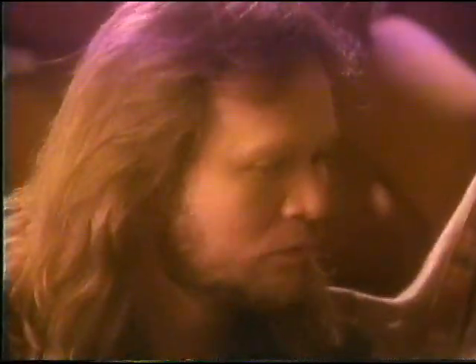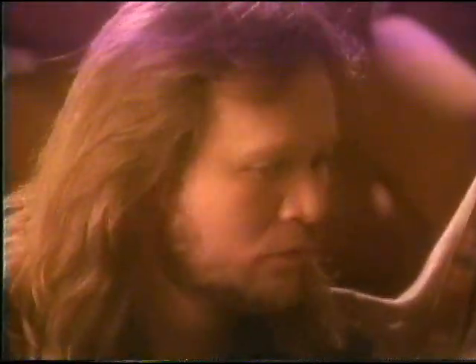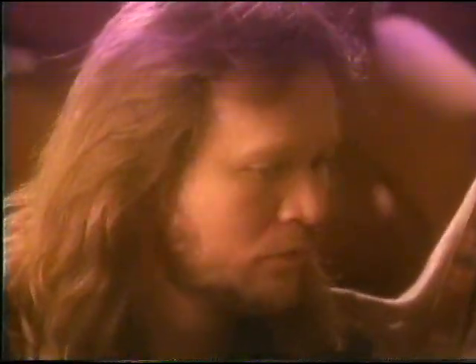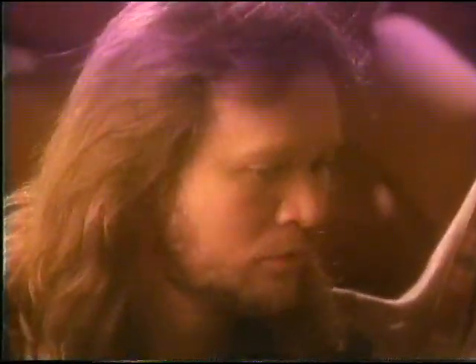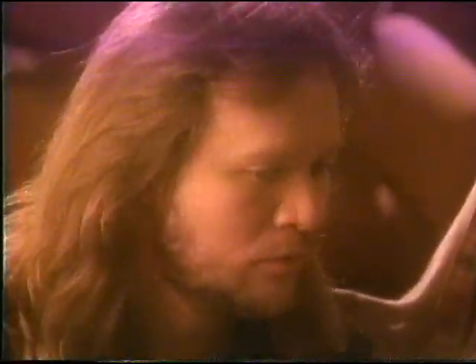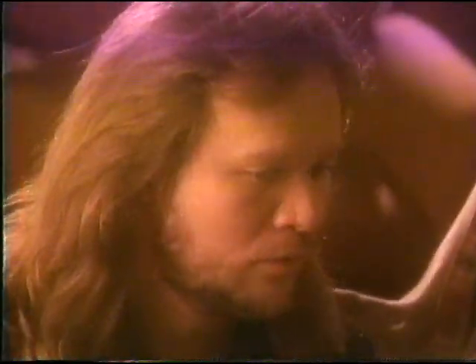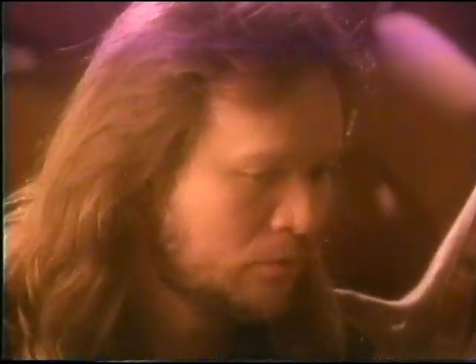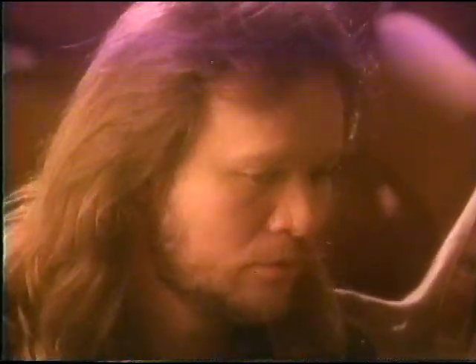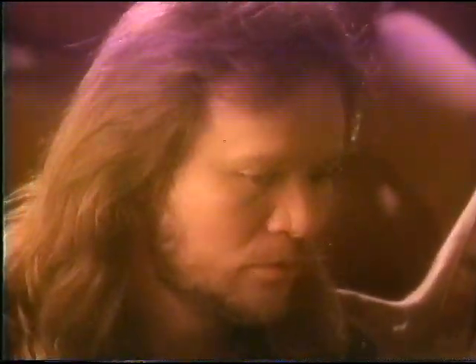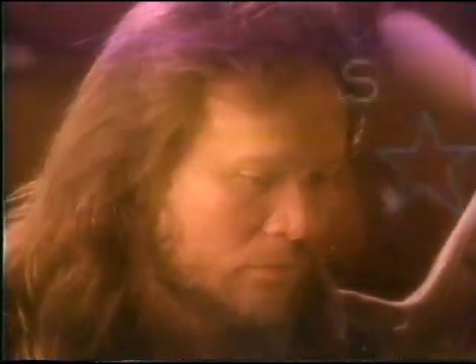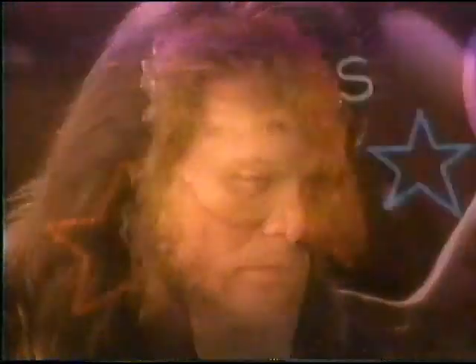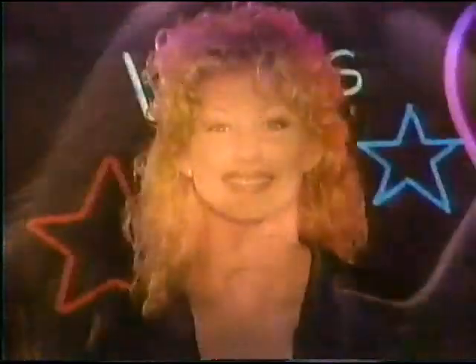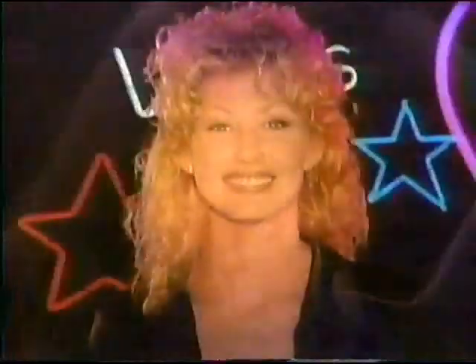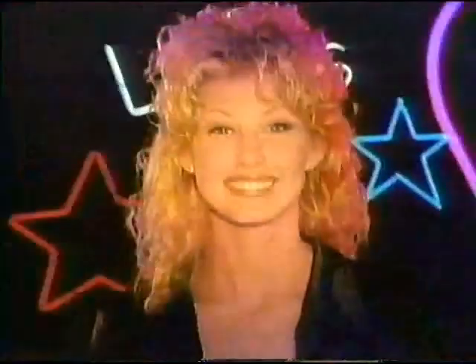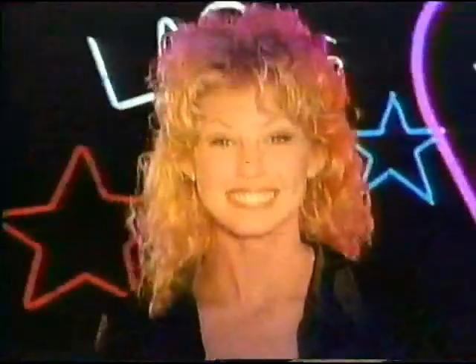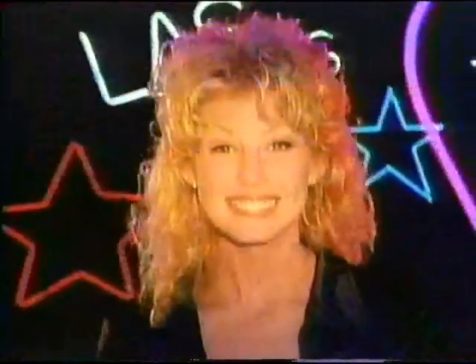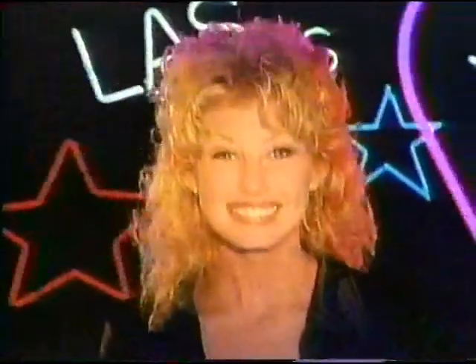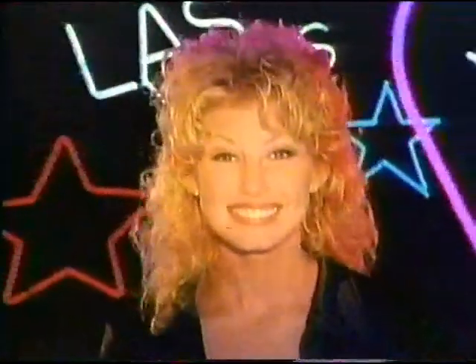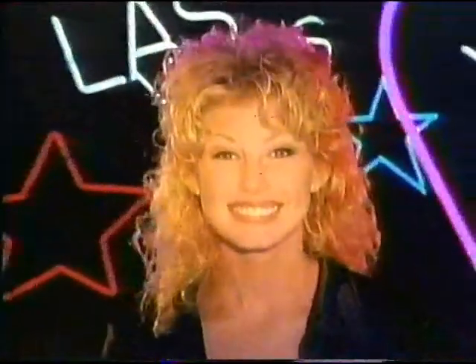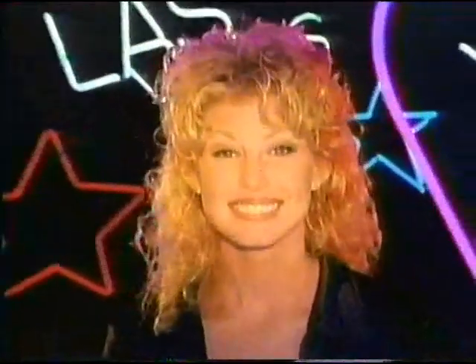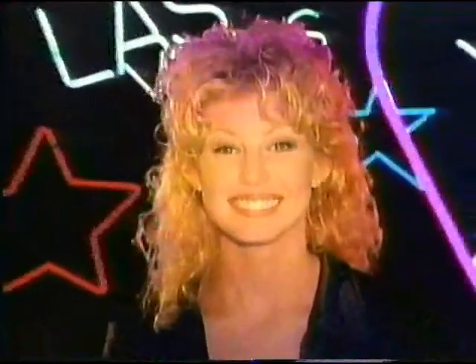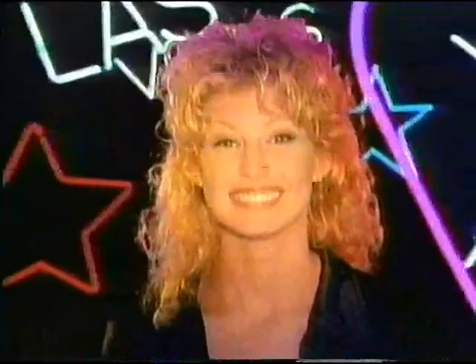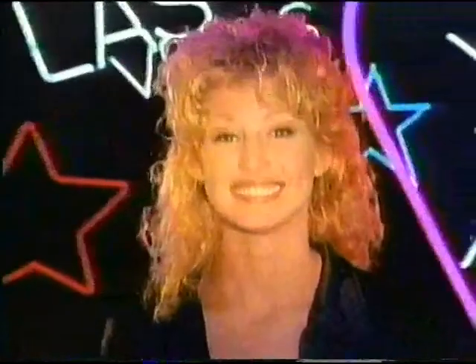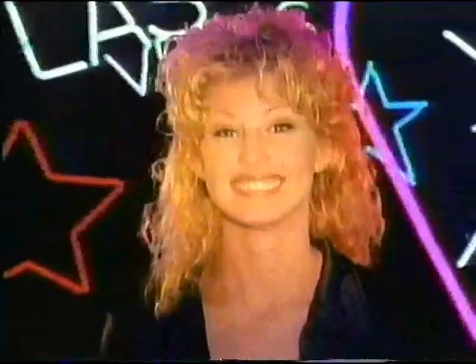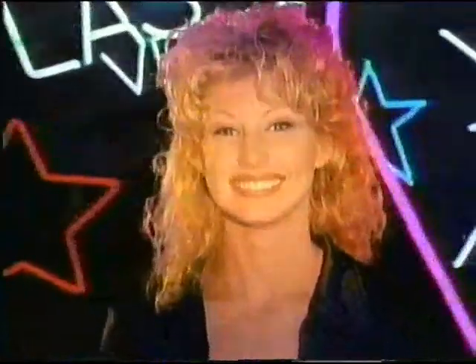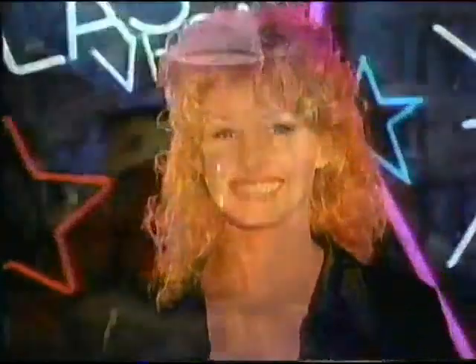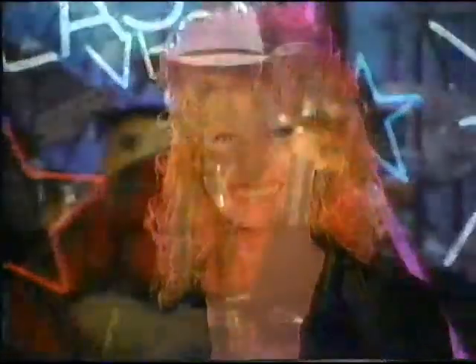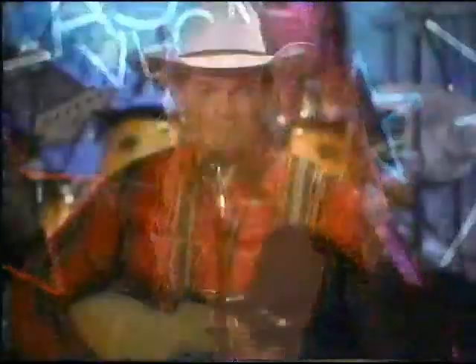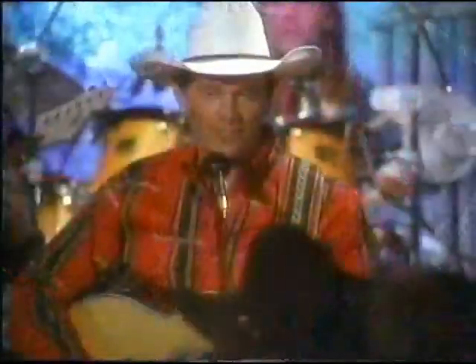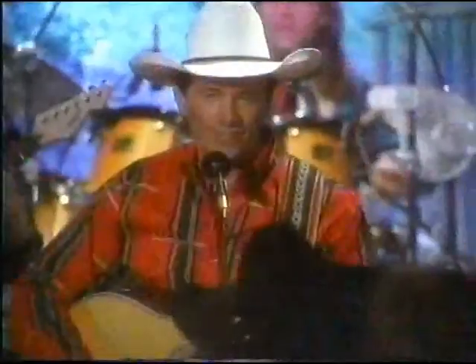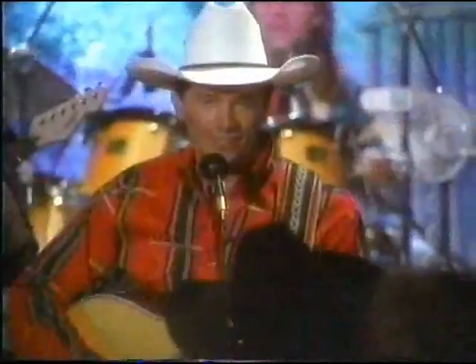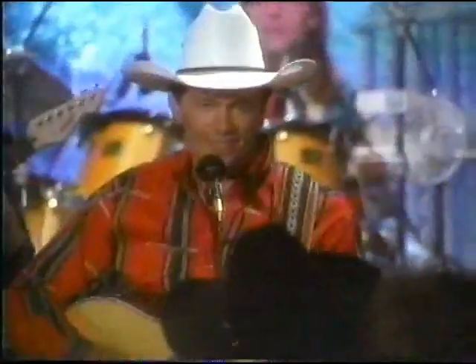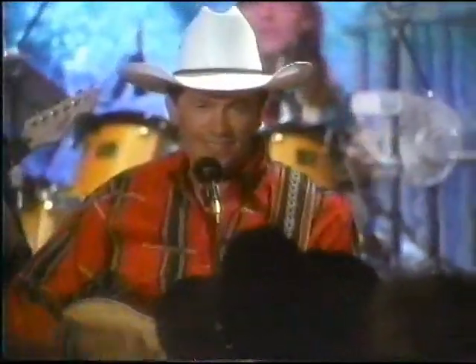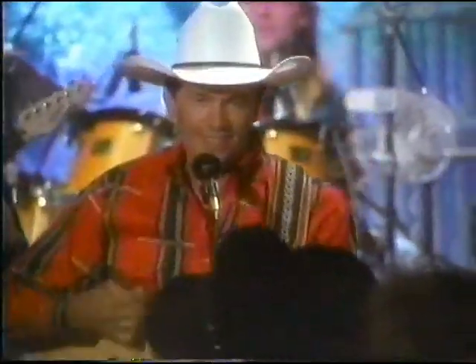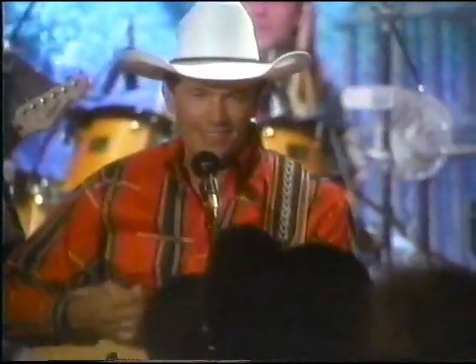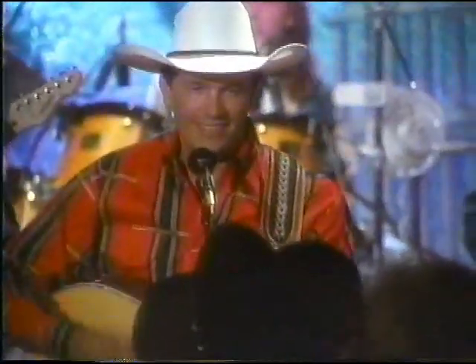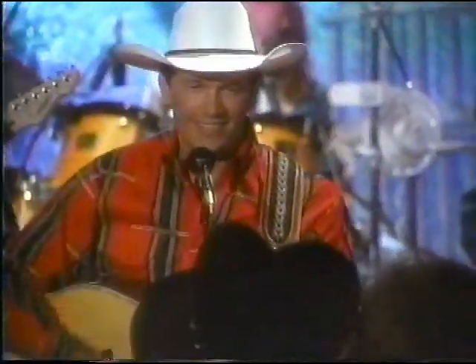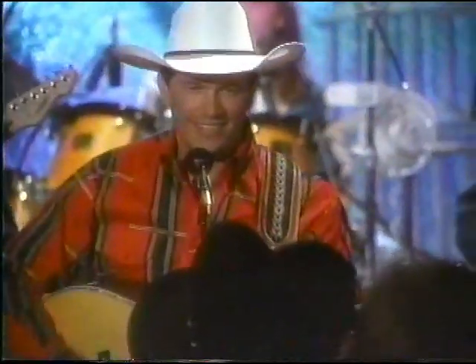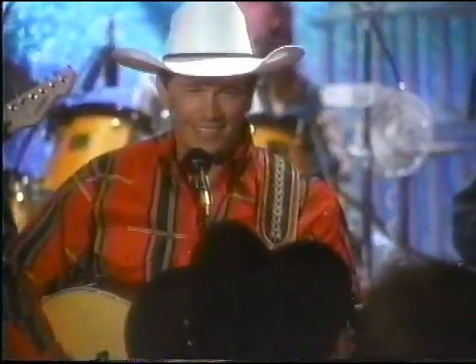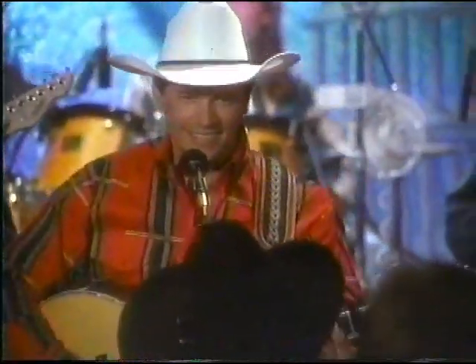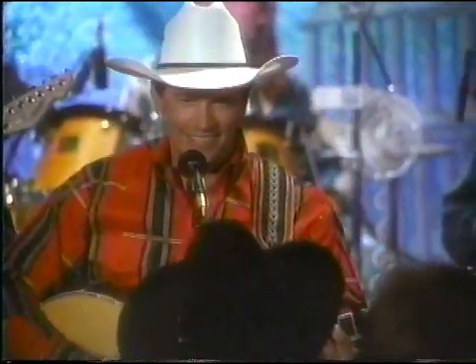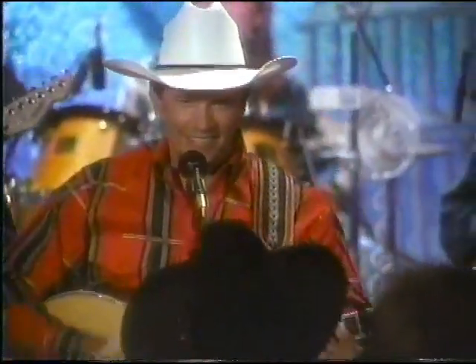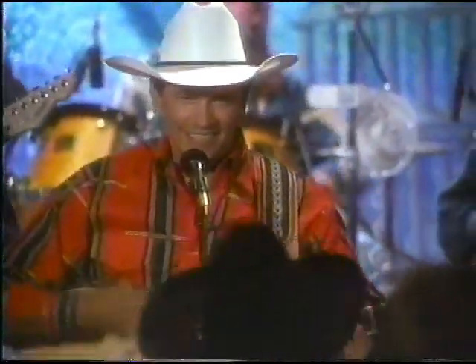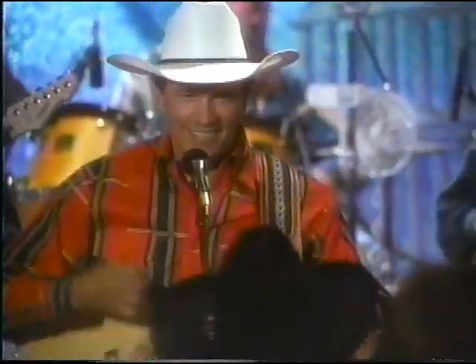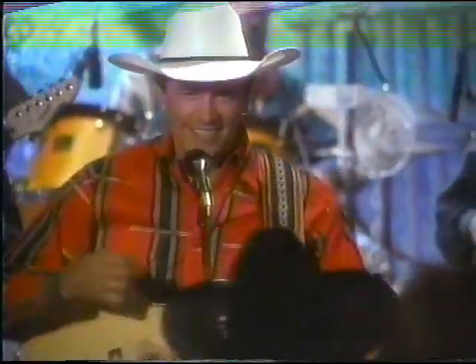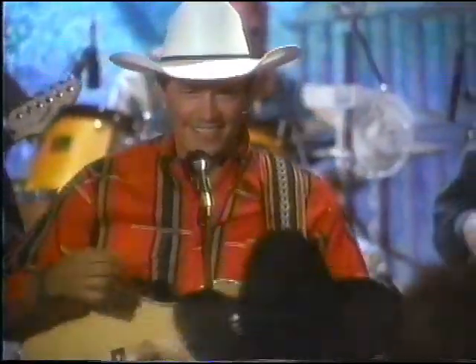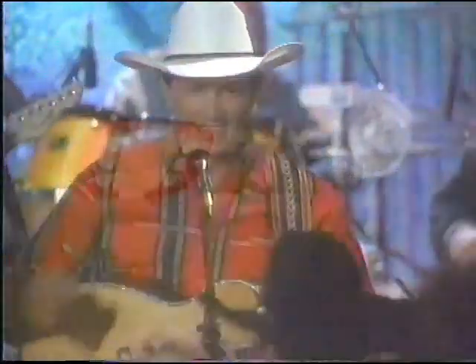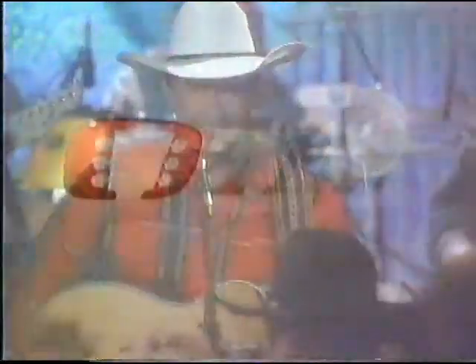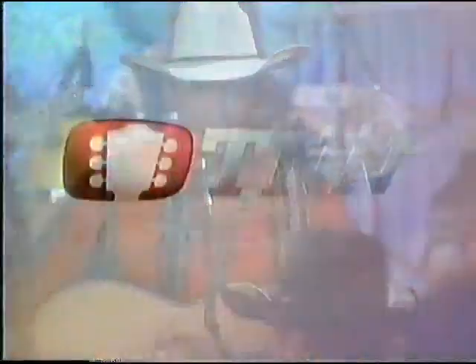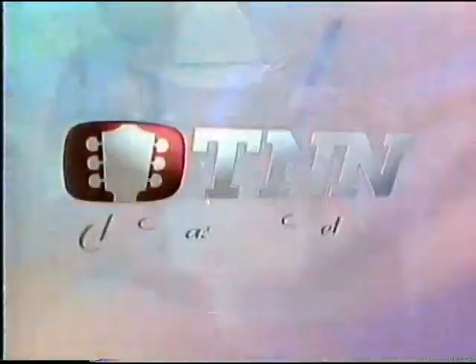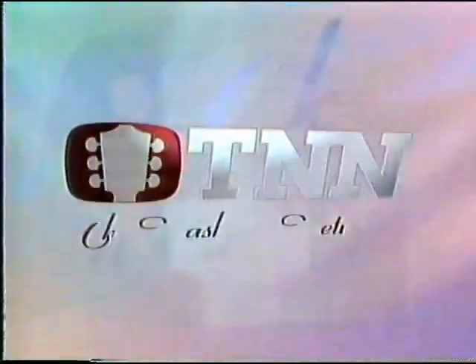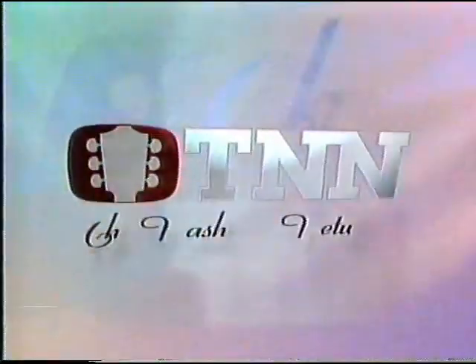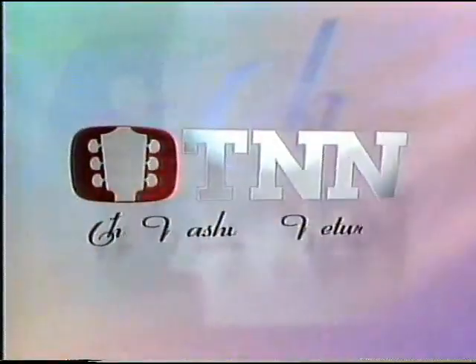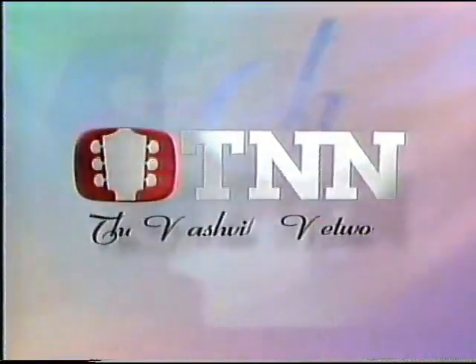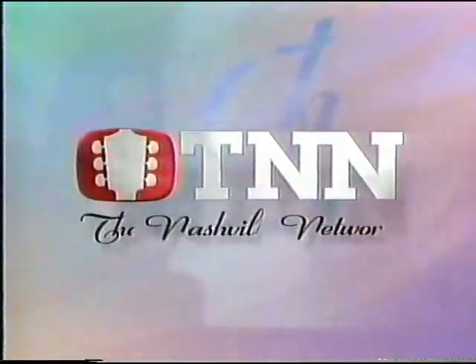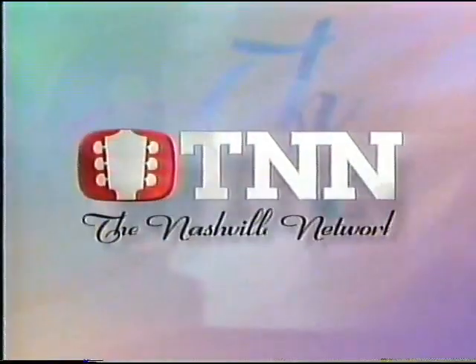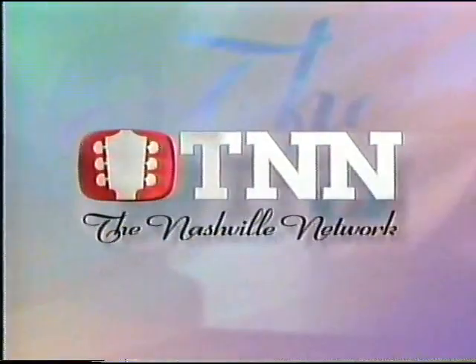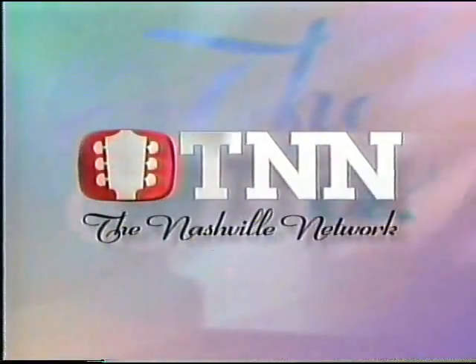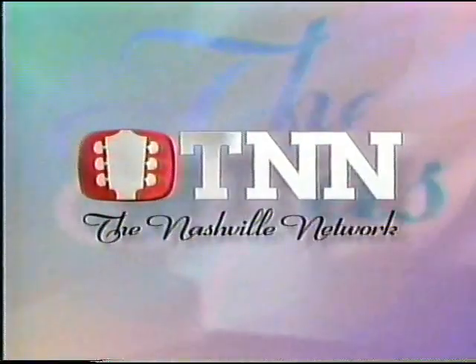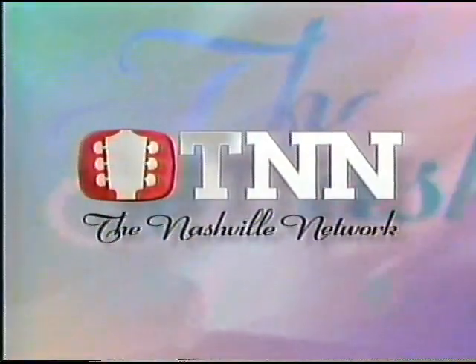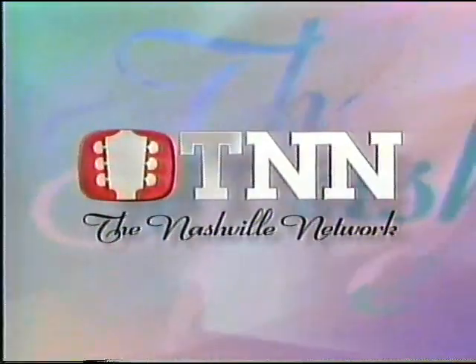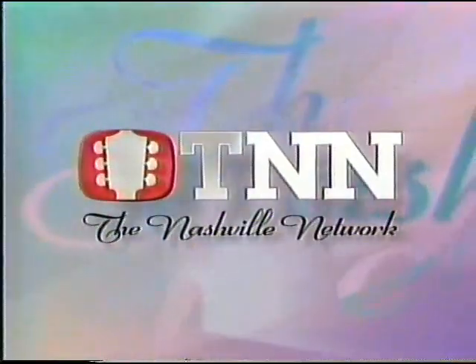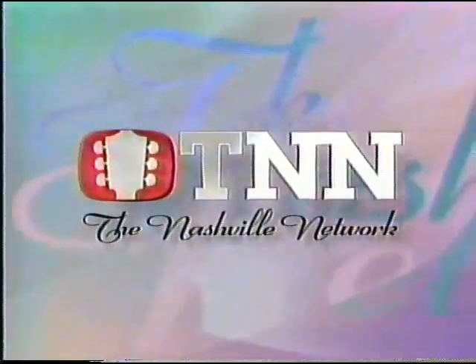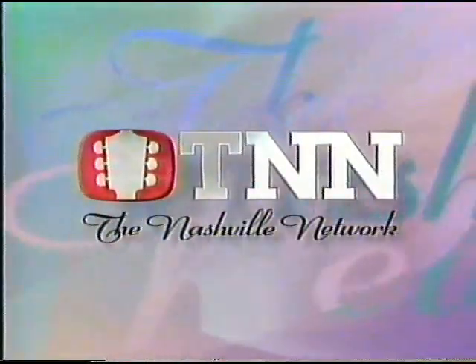You're watching TNN, the Nashville Network — your number one source for country music, entertainment, and information.